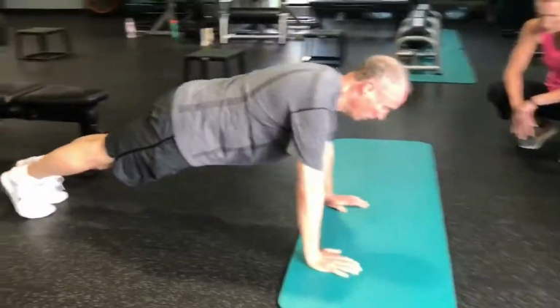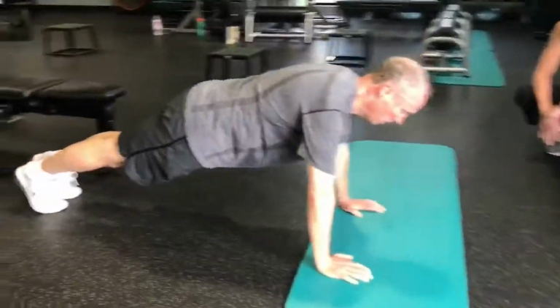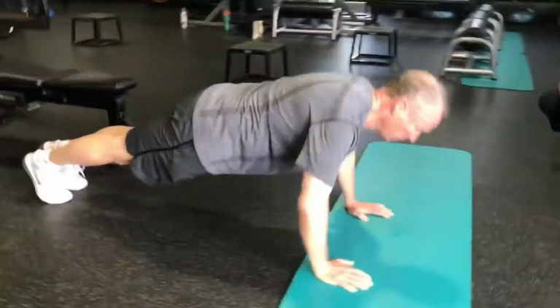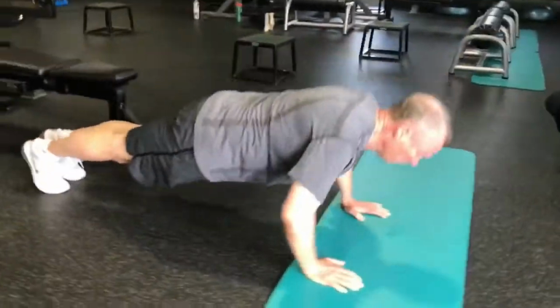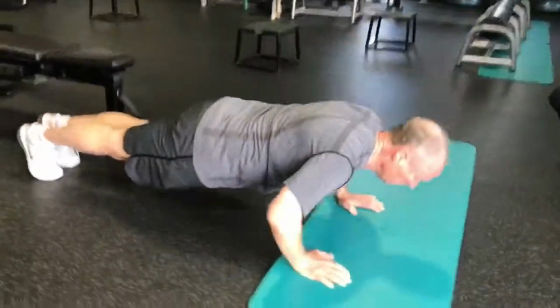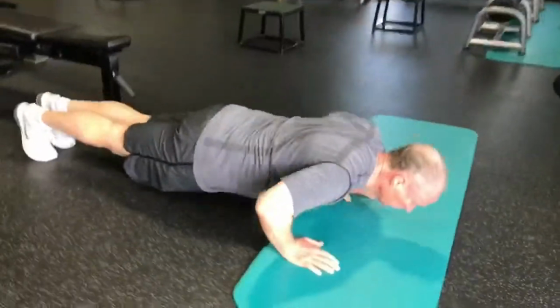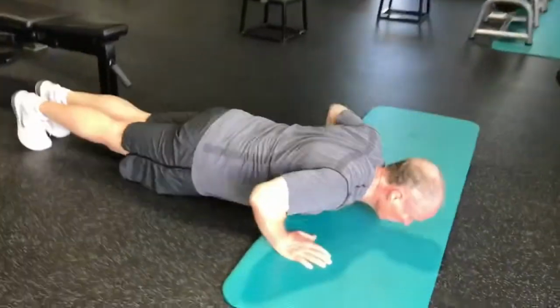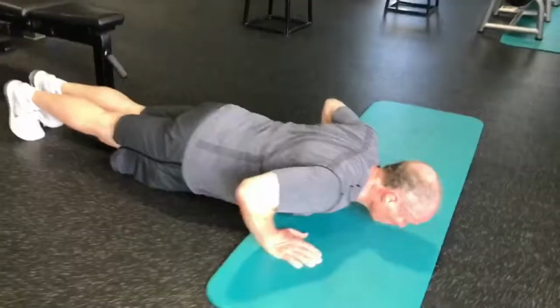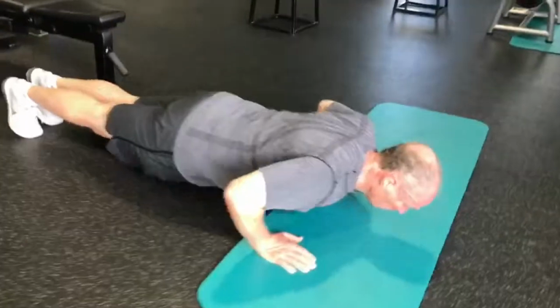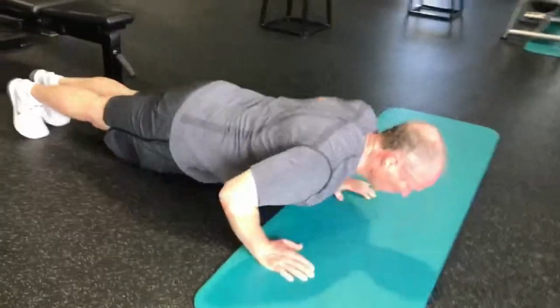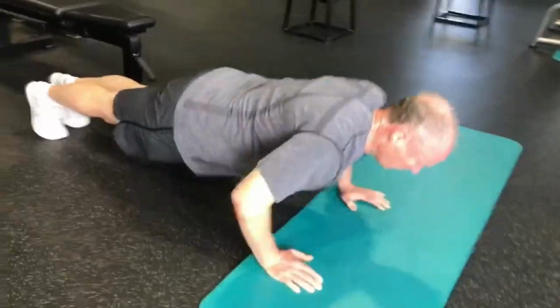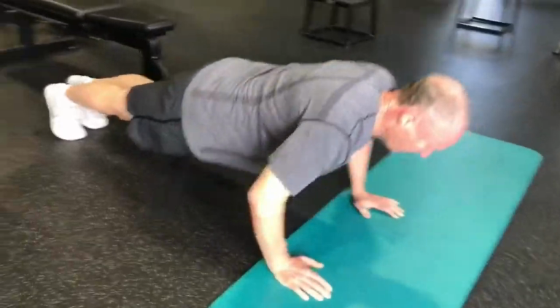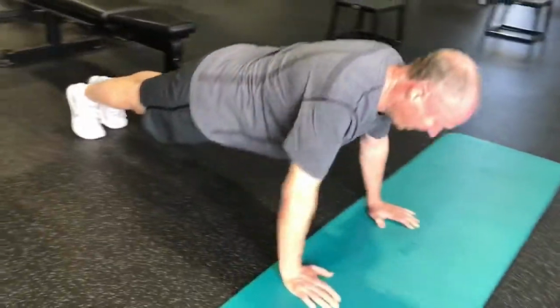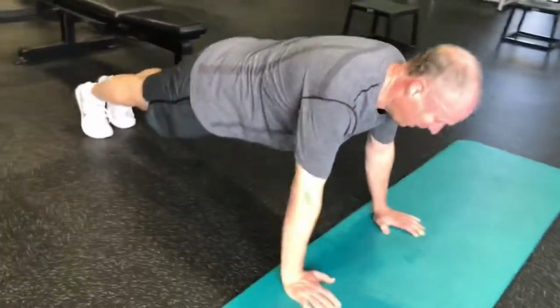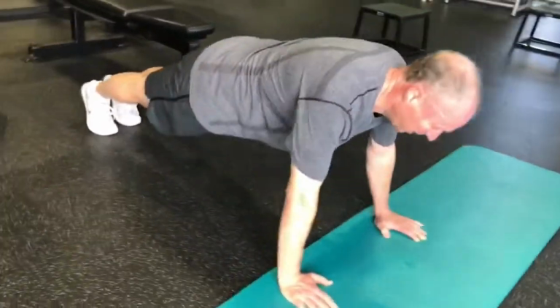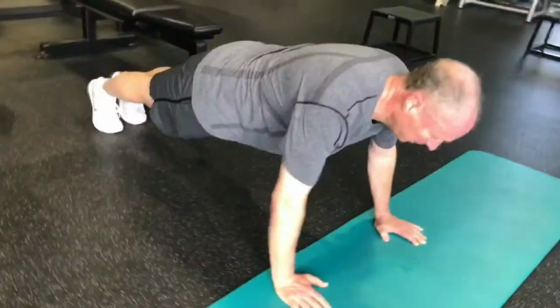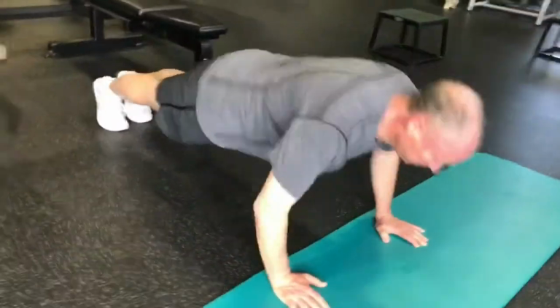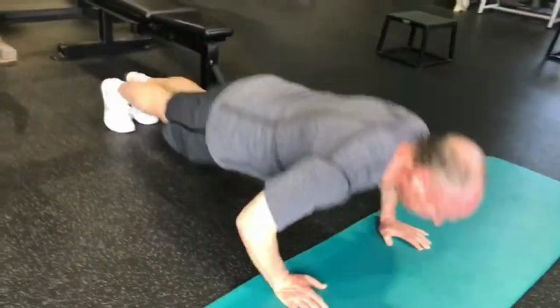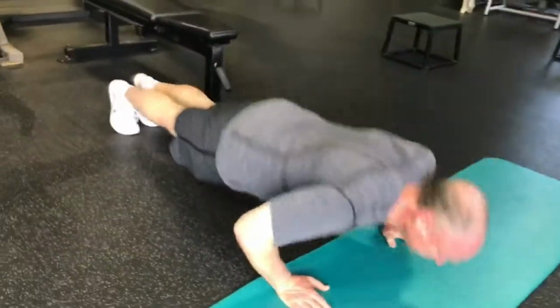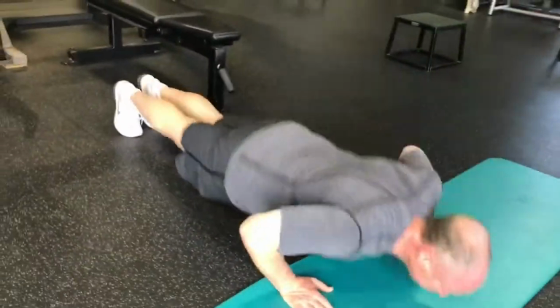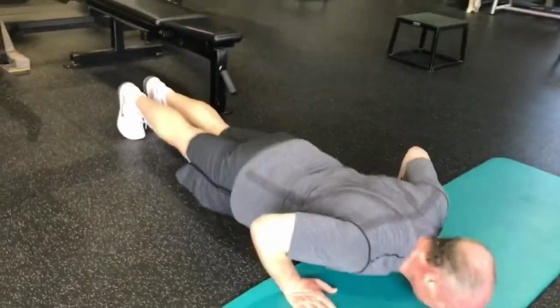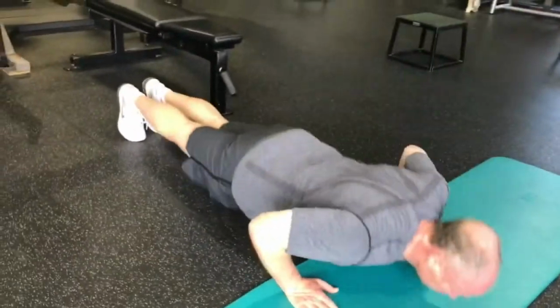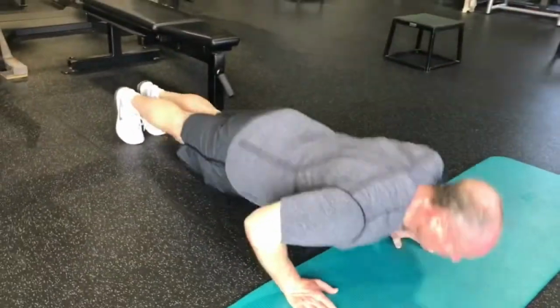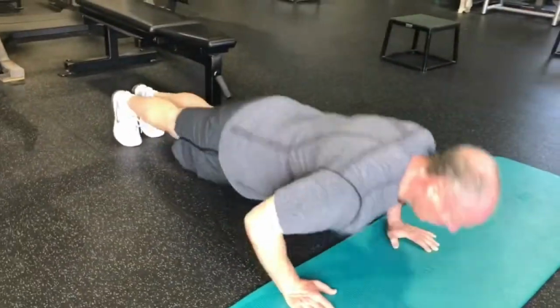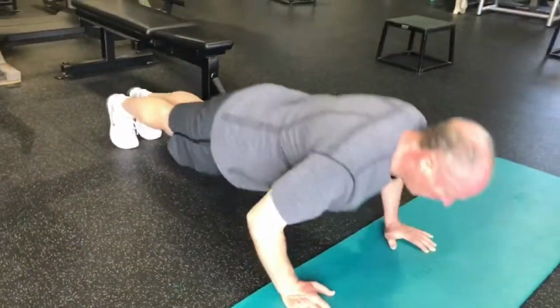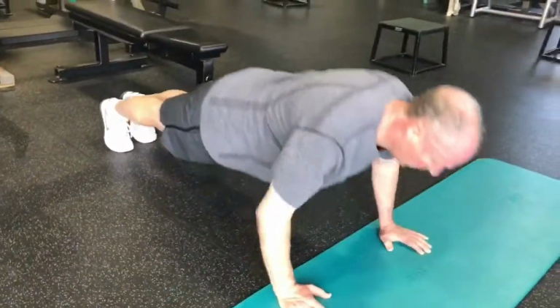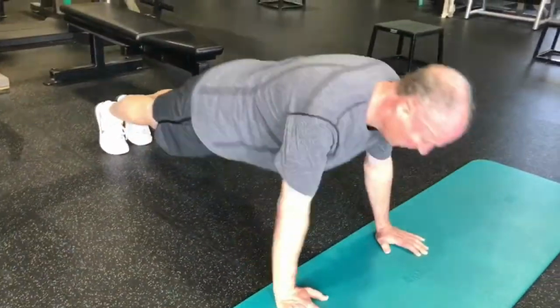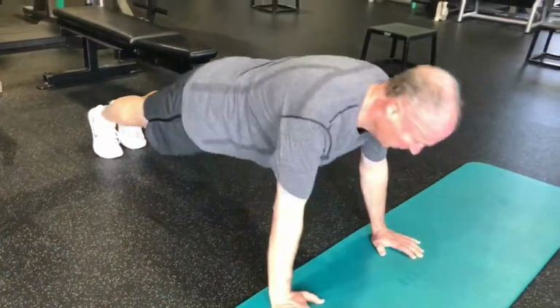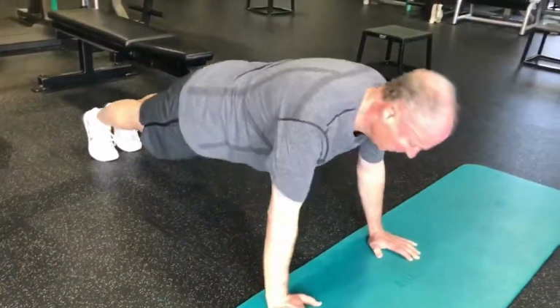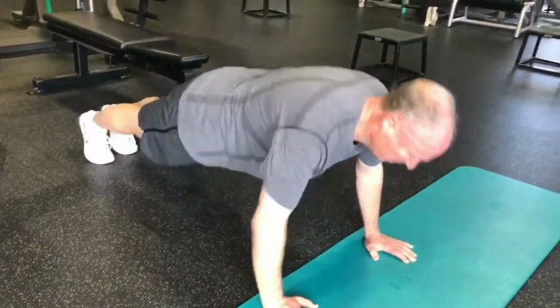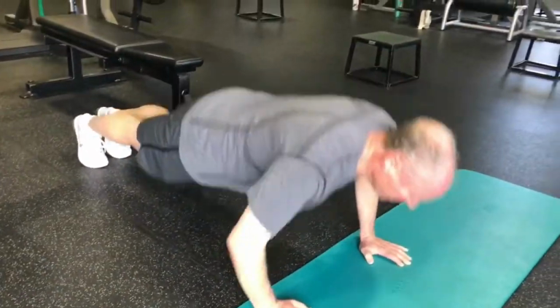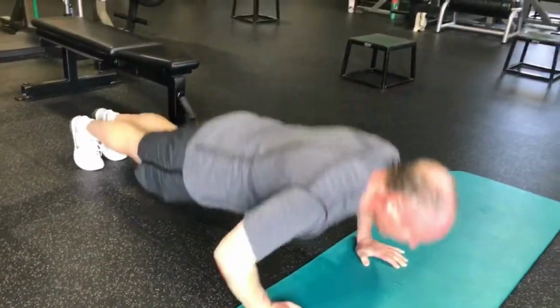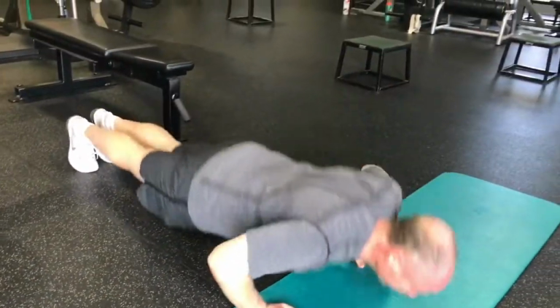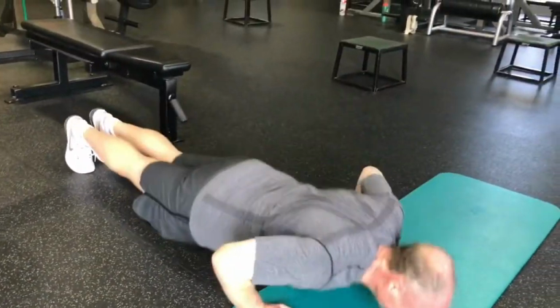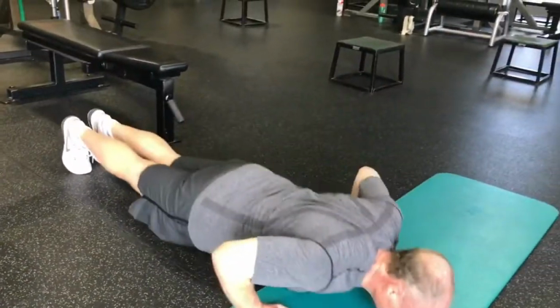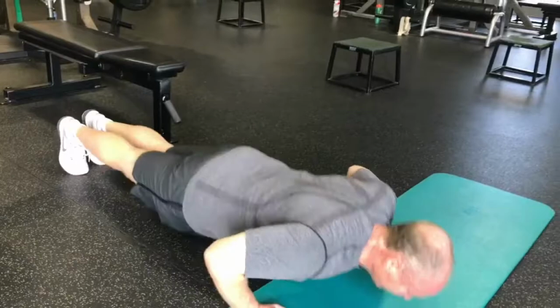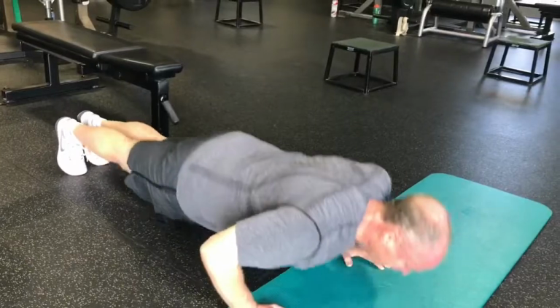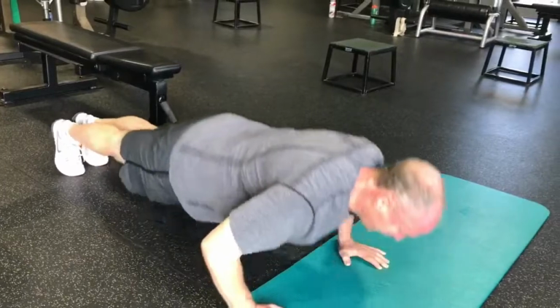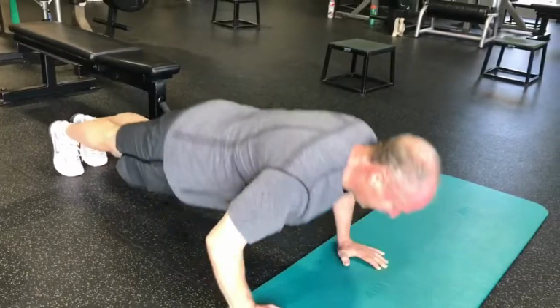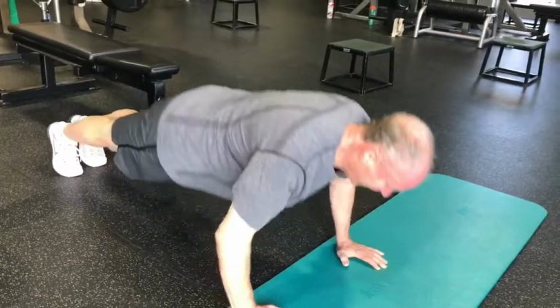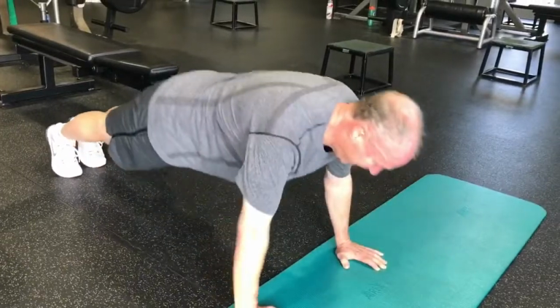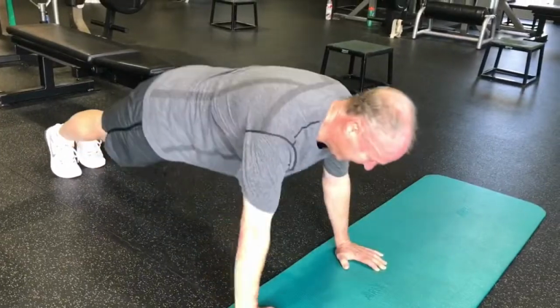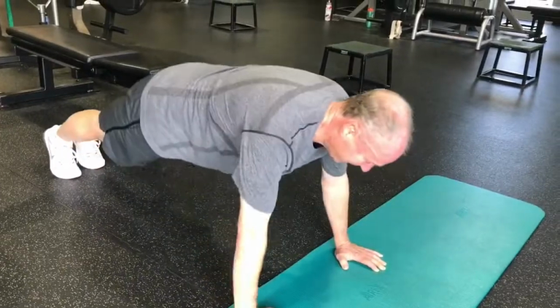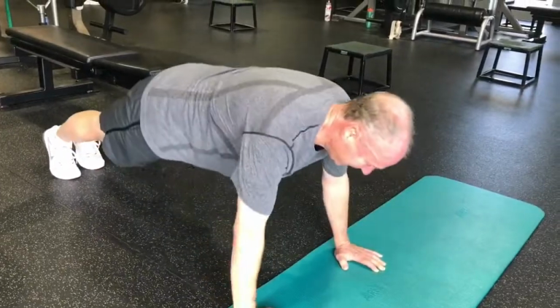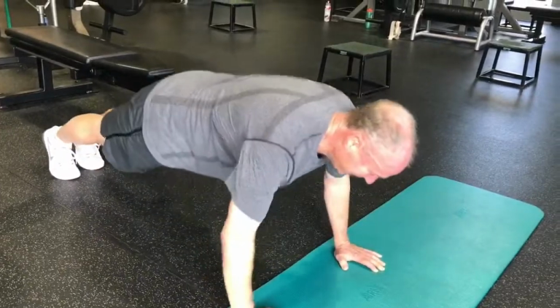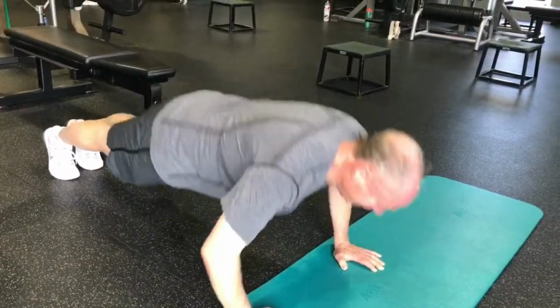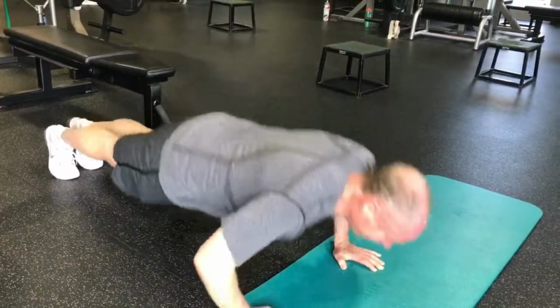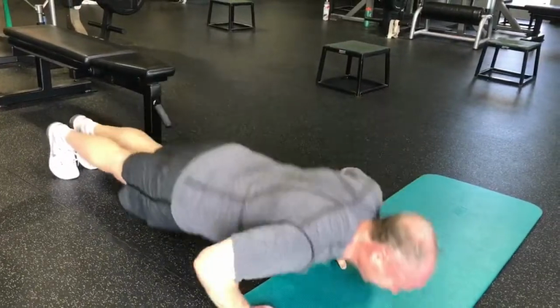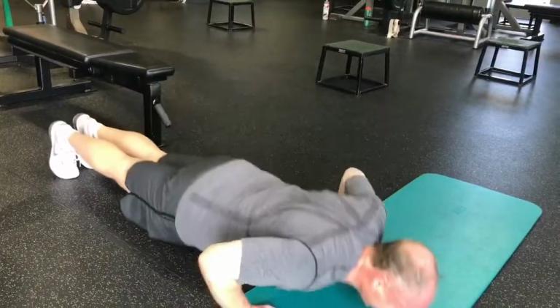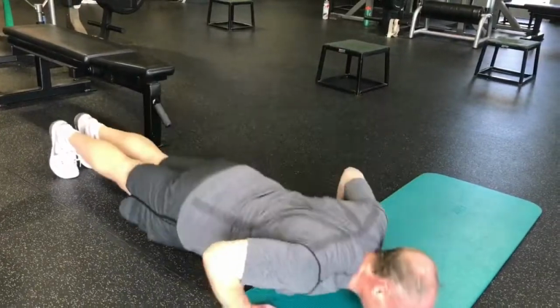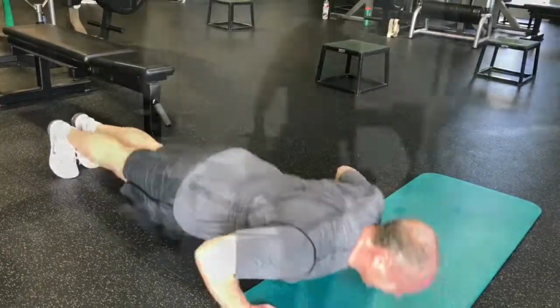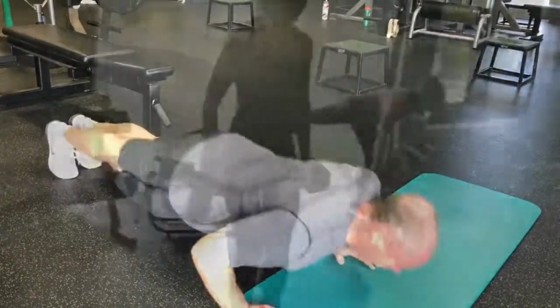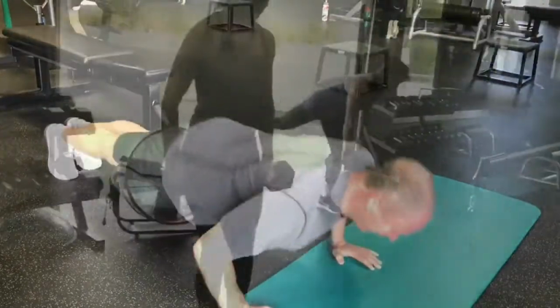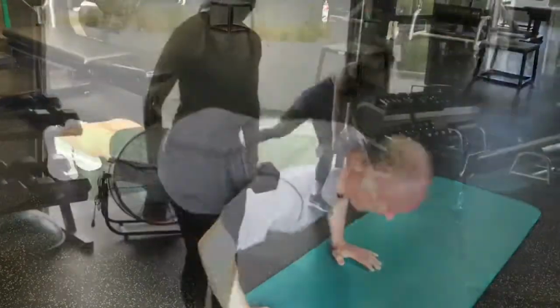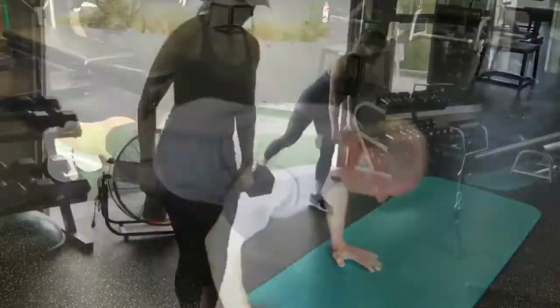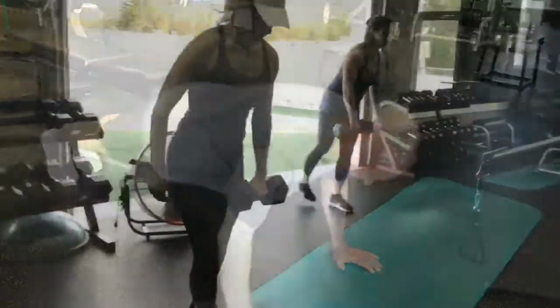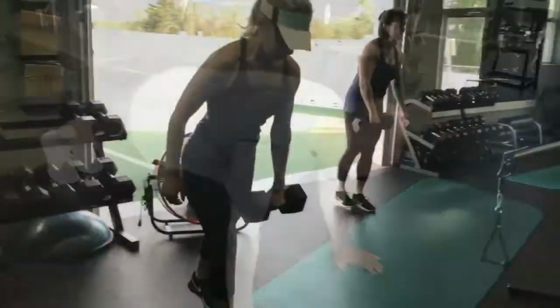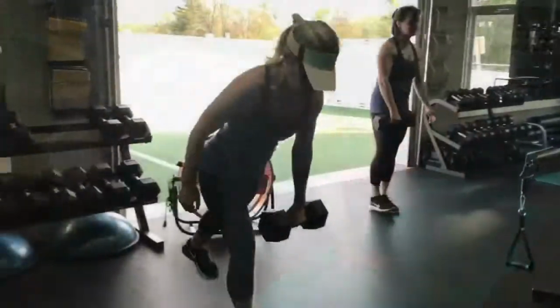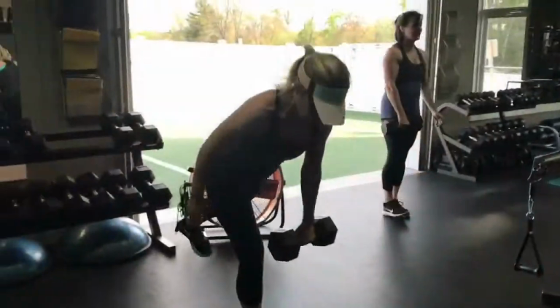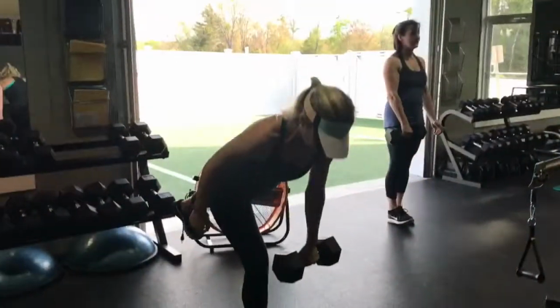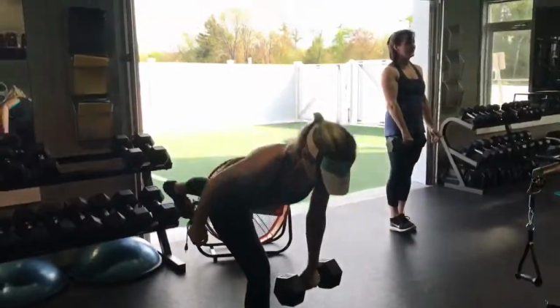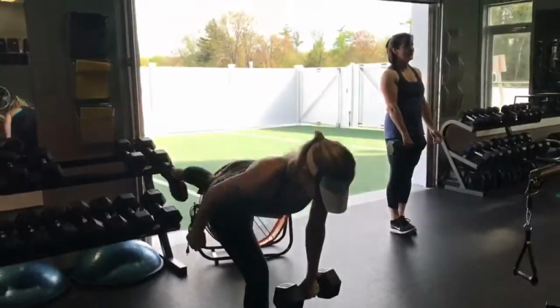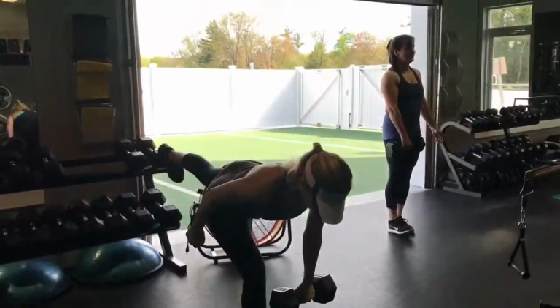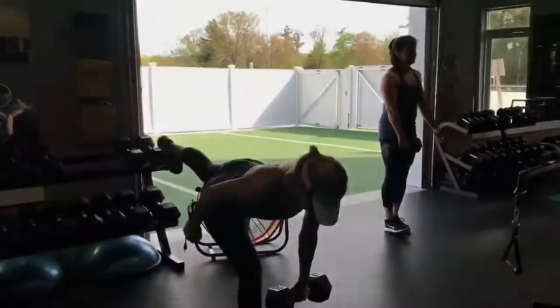I'm going to go like 12. Hips up a little bit downward. Can you get your natural... 25. Come on.